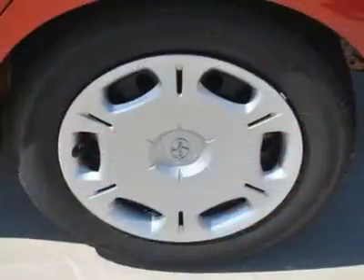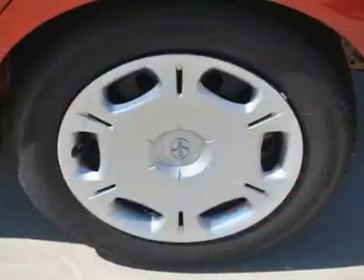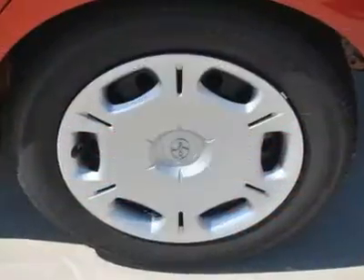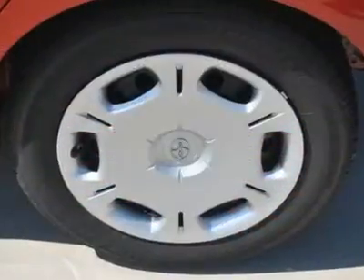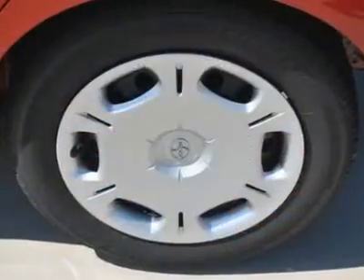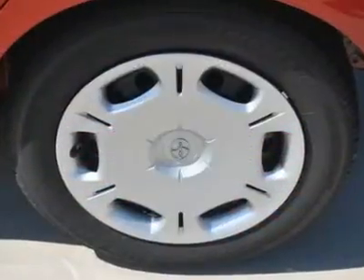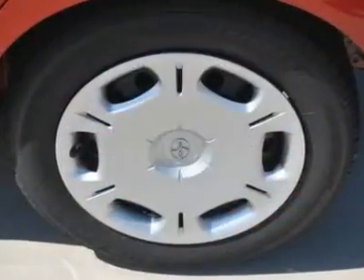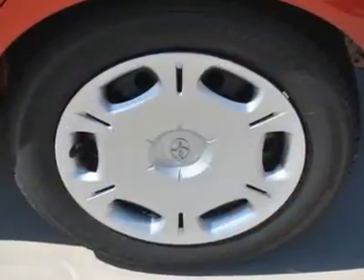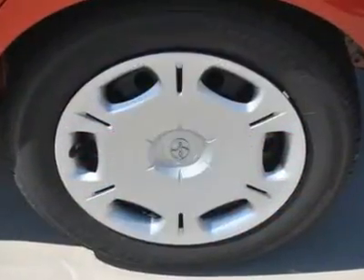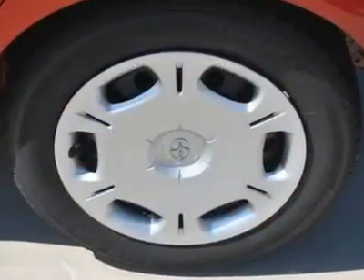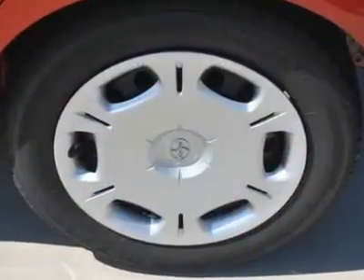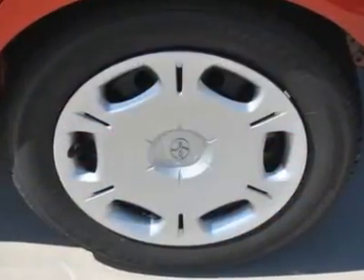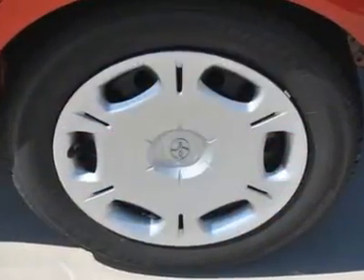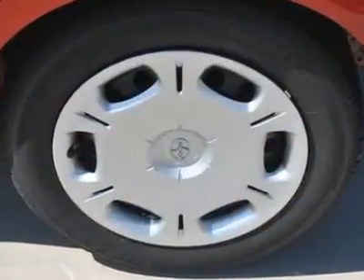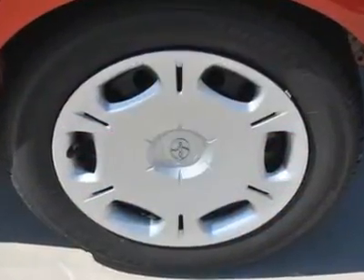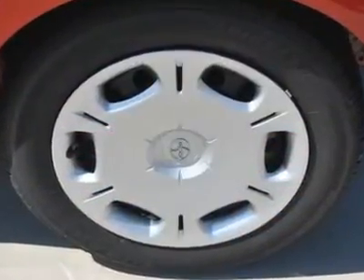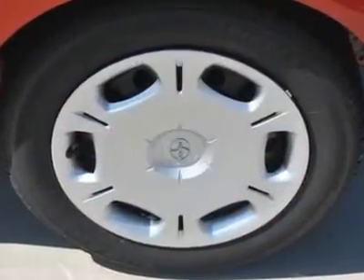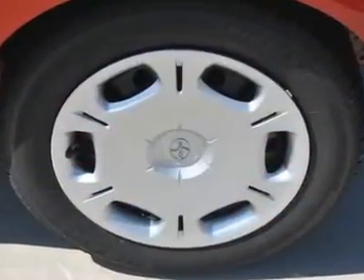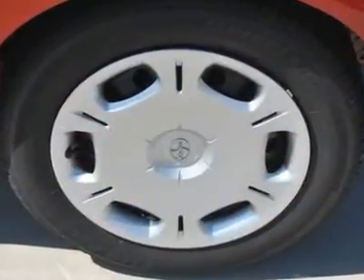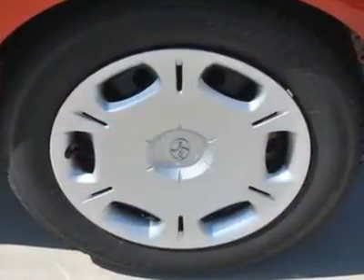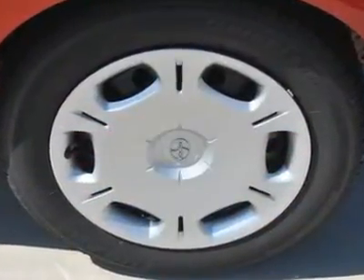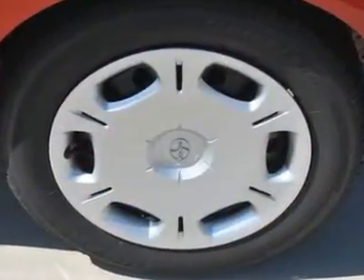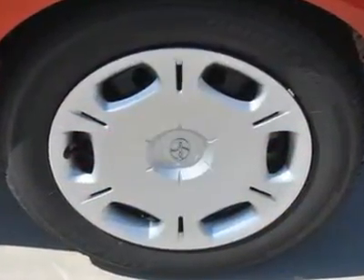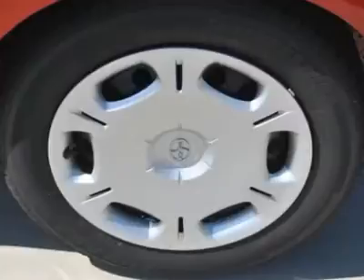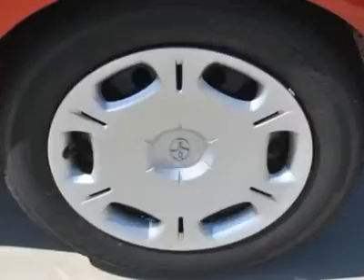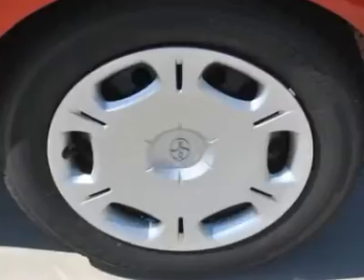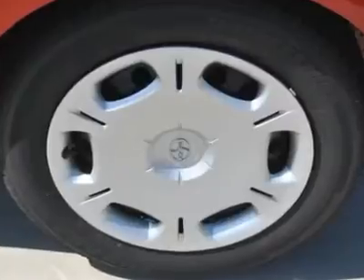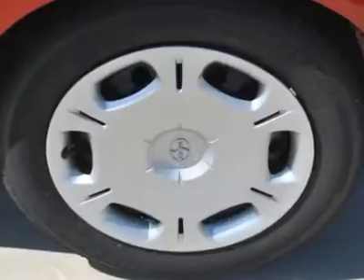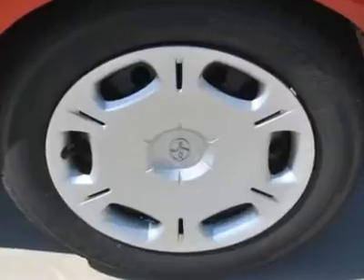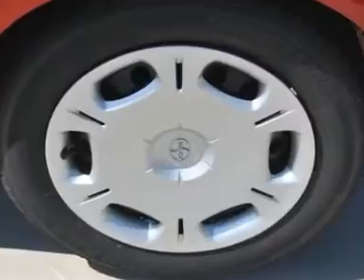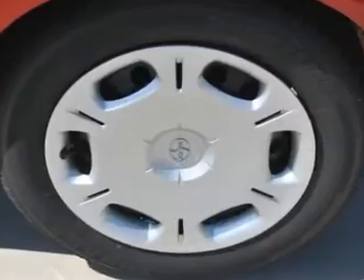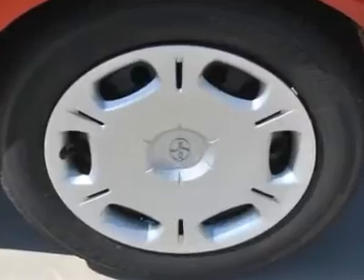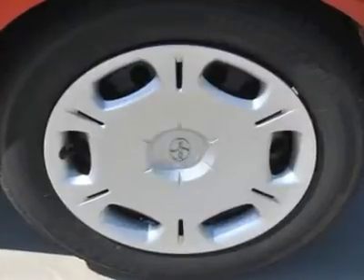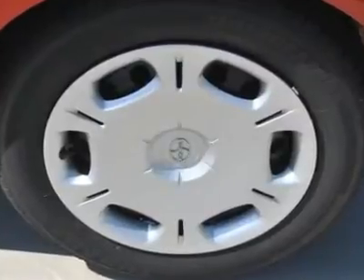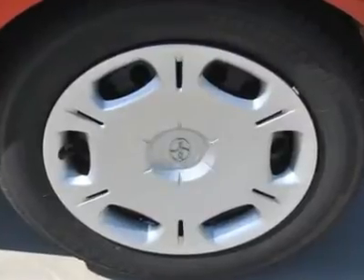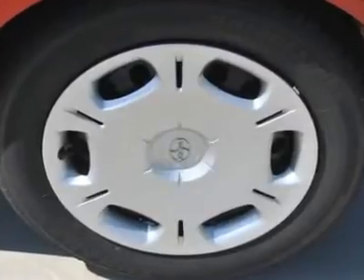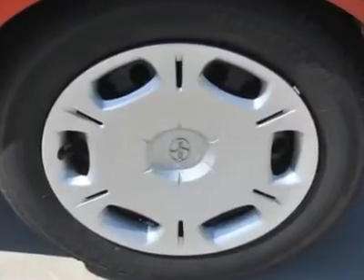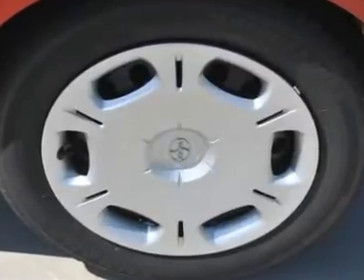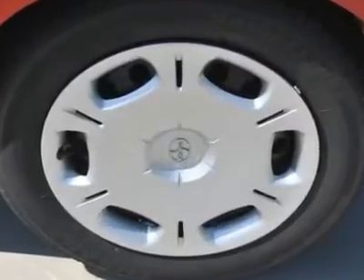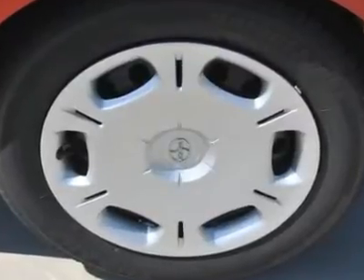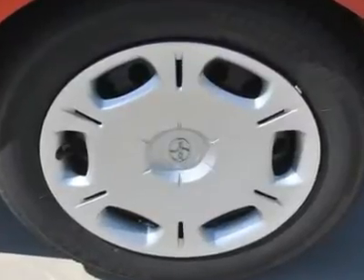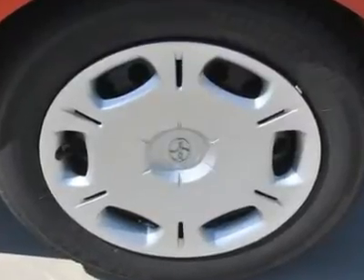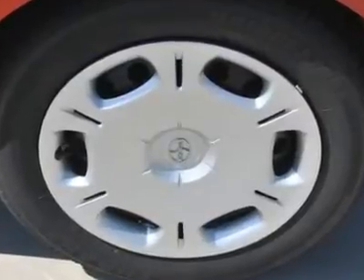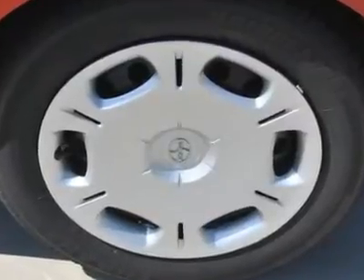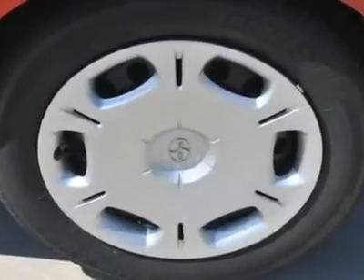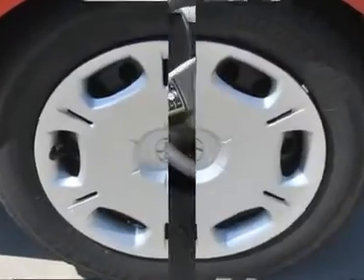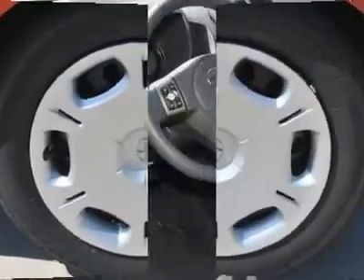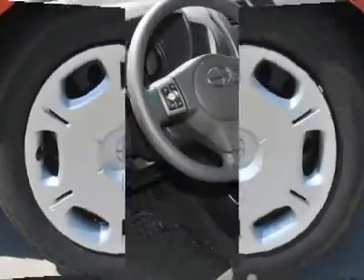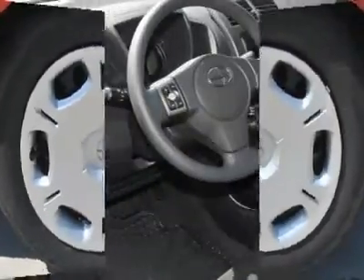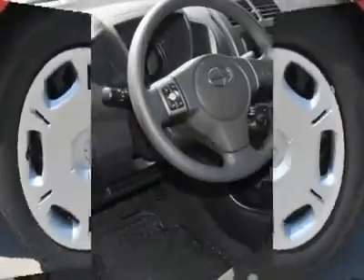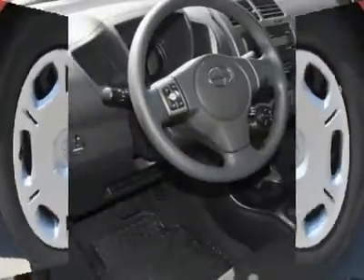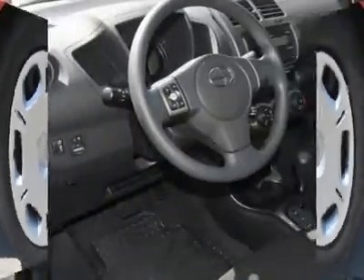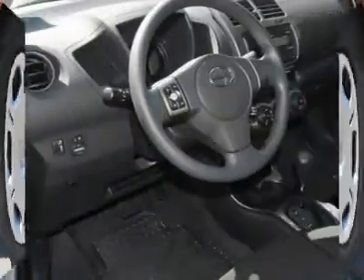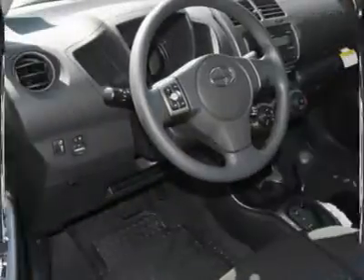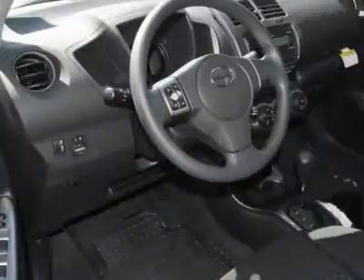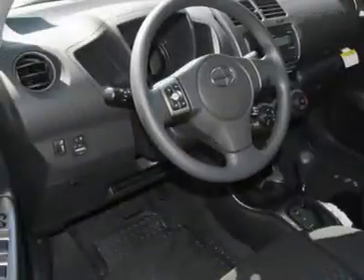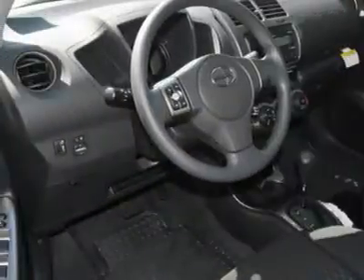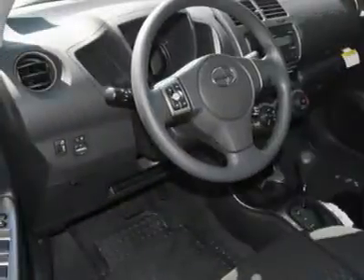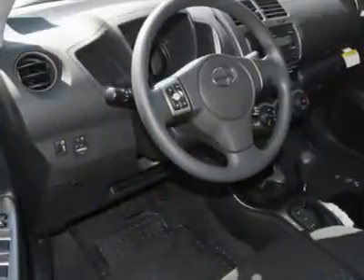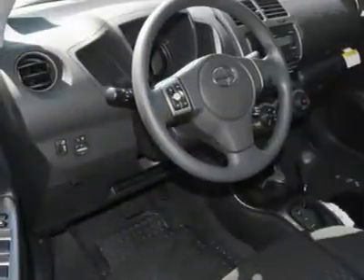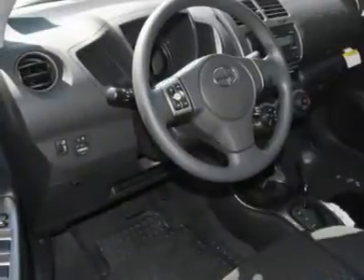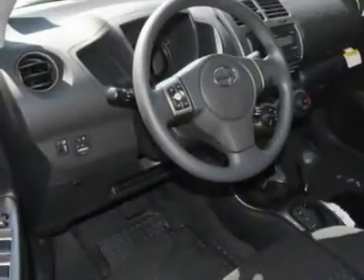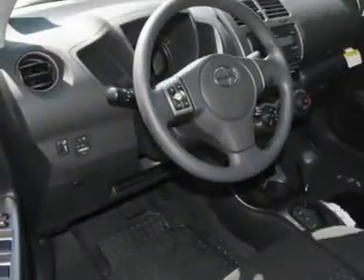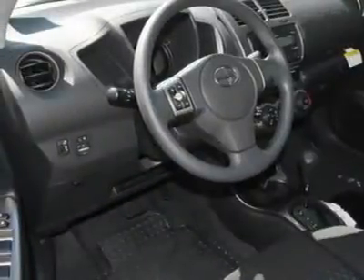Air conditioning, adjustable steering wheel, power steering, keyless entry, cruise control, premium sound system.